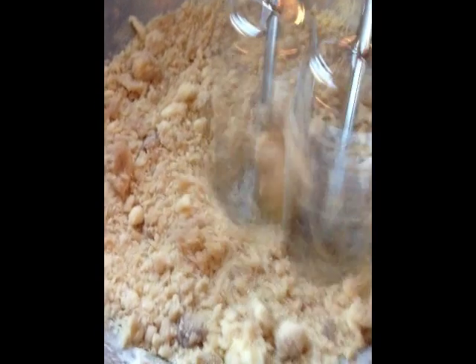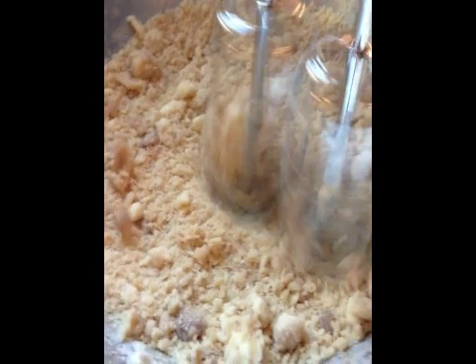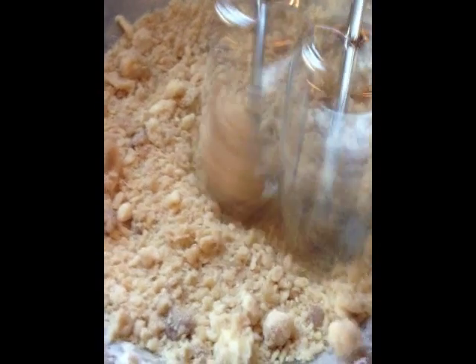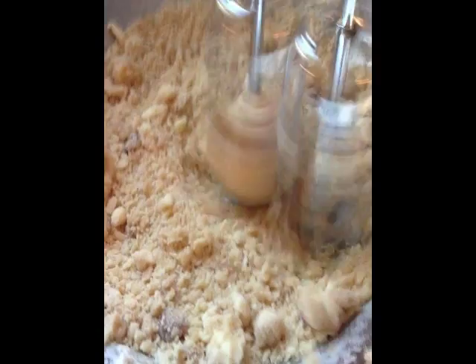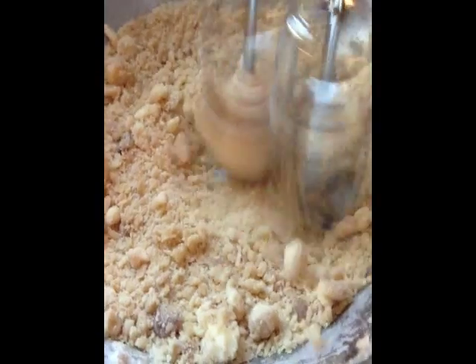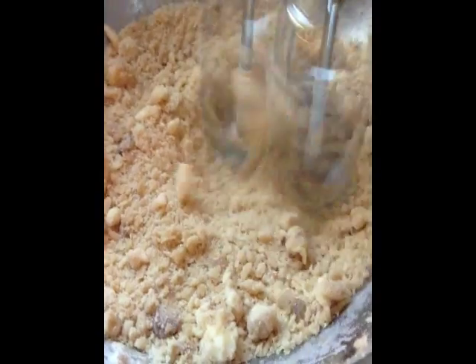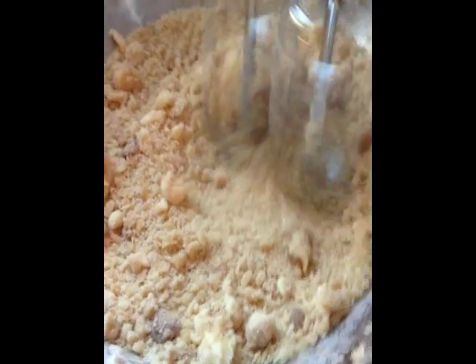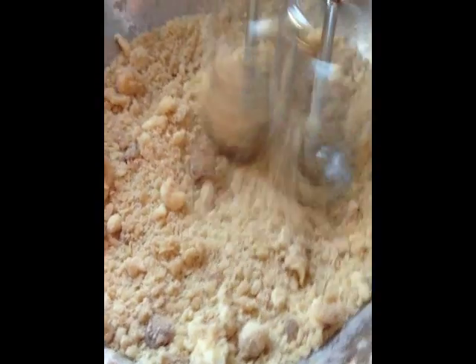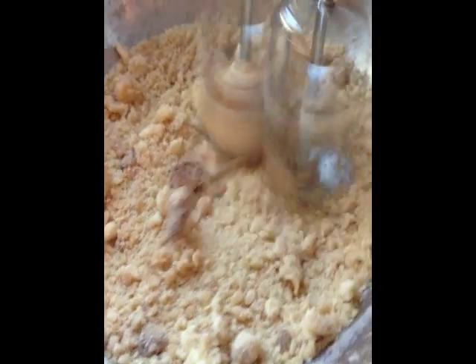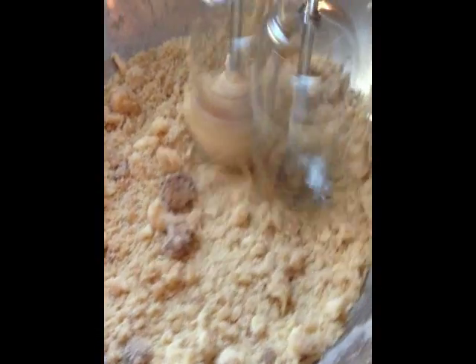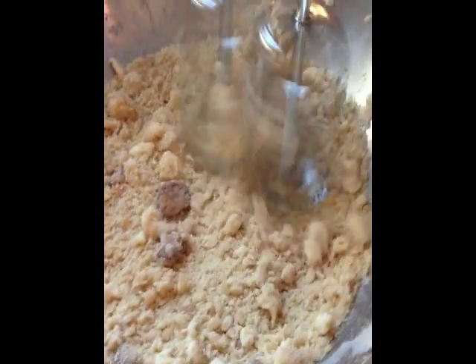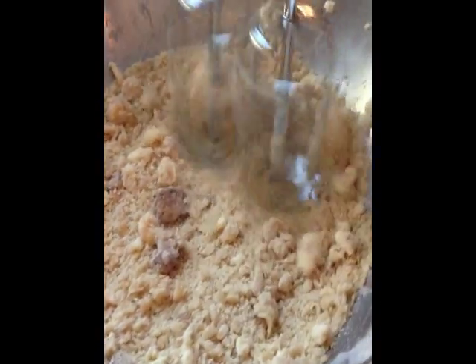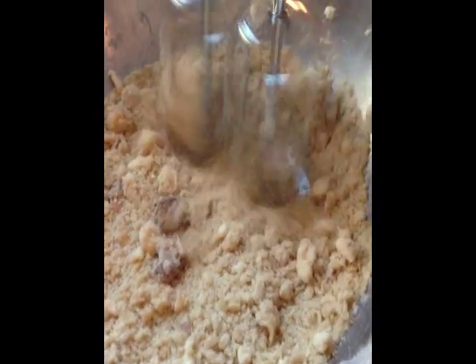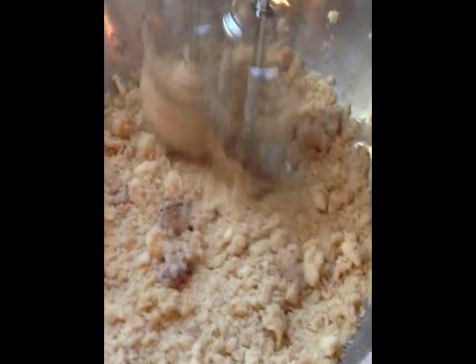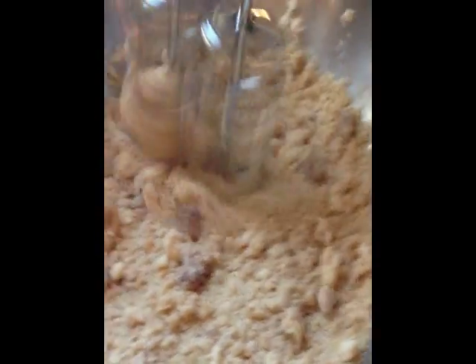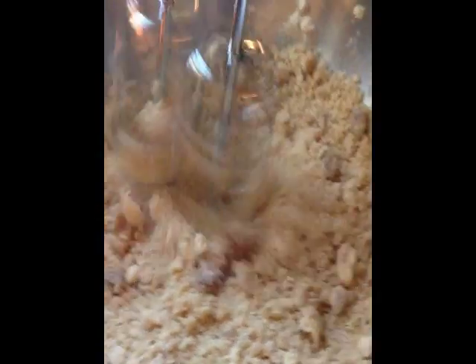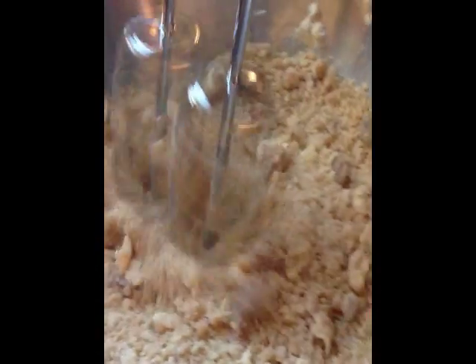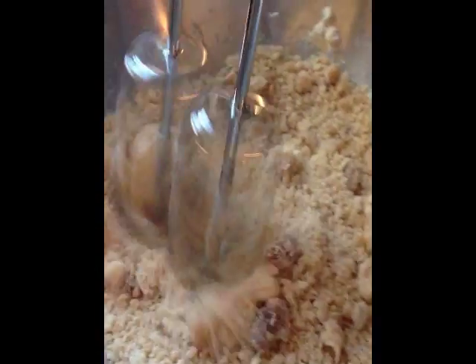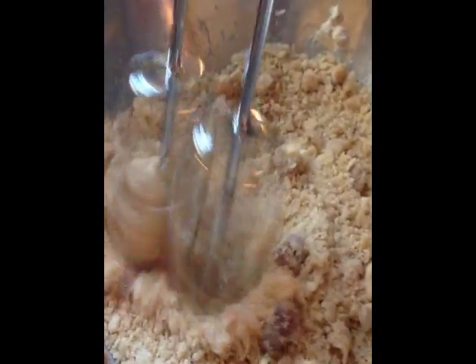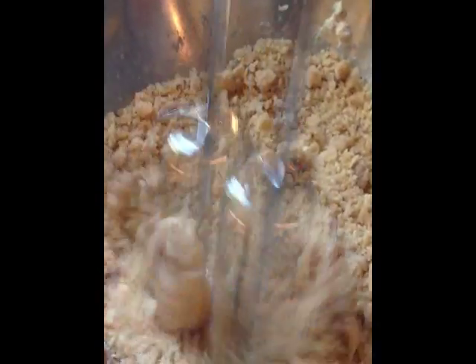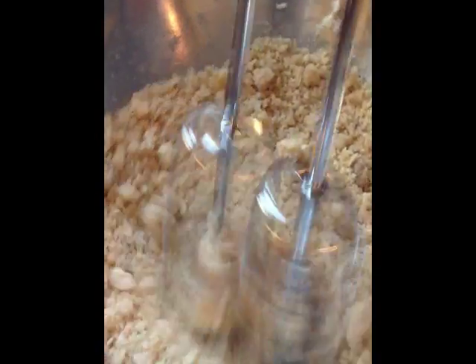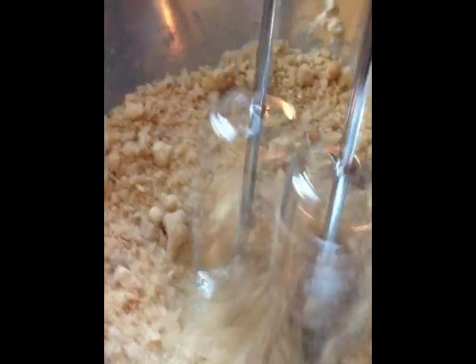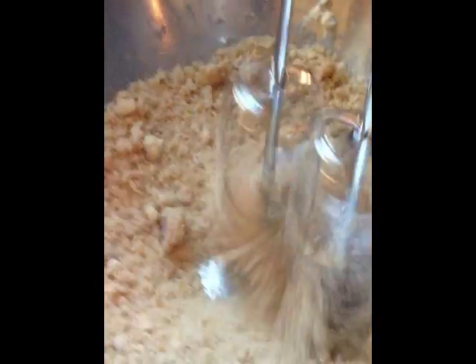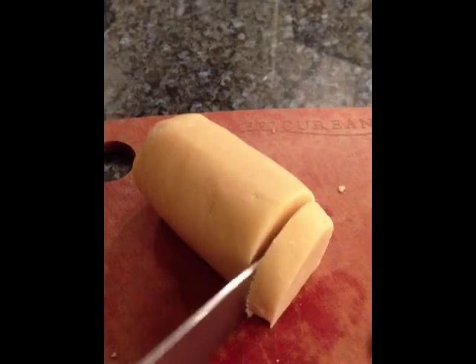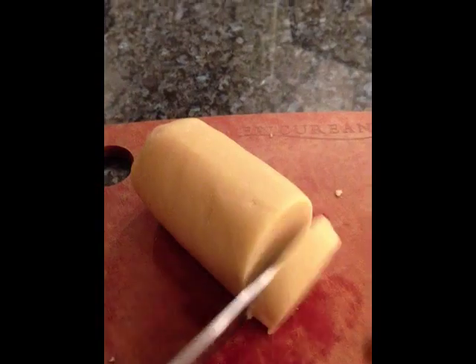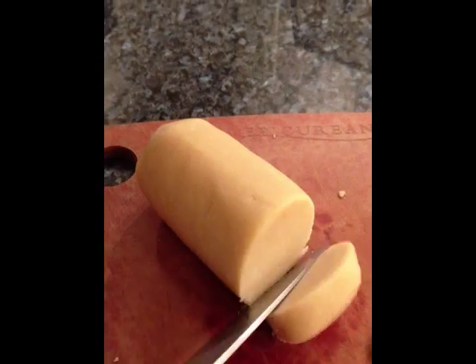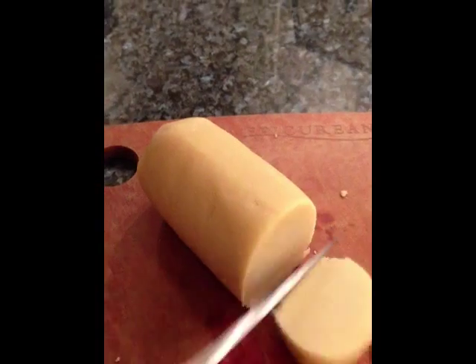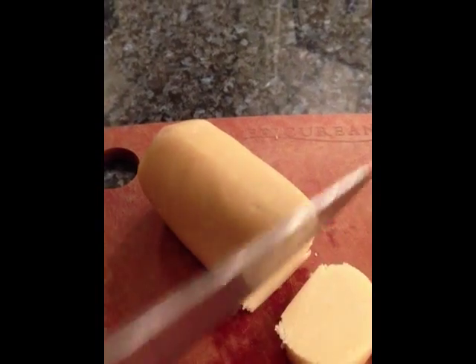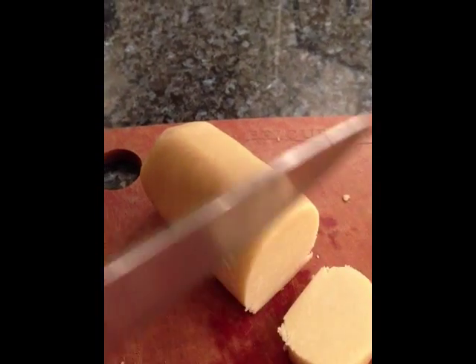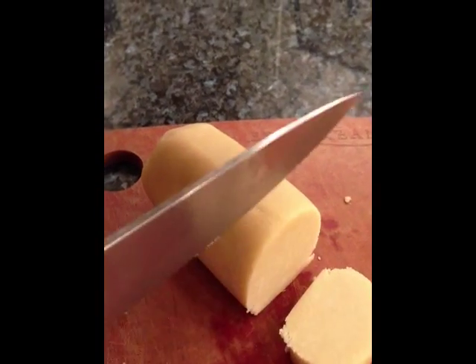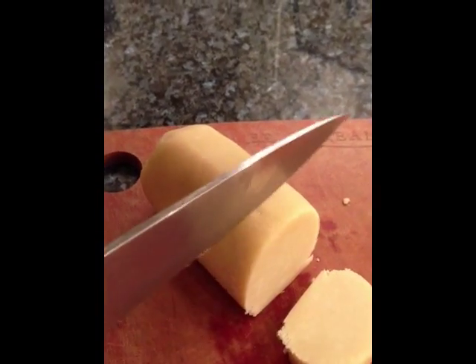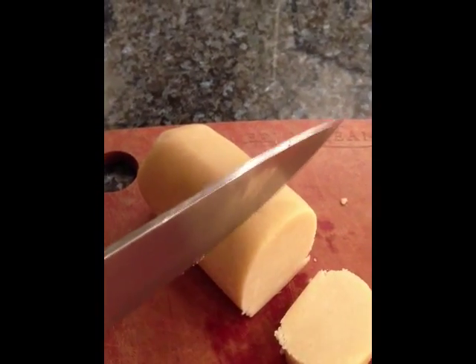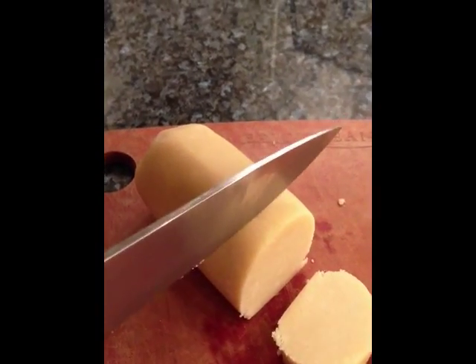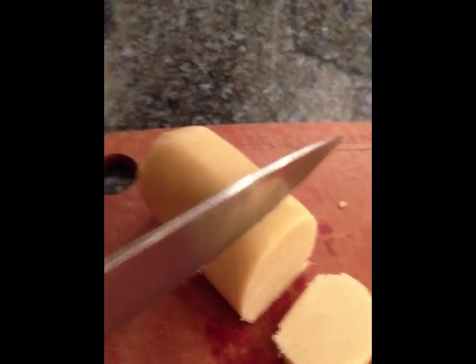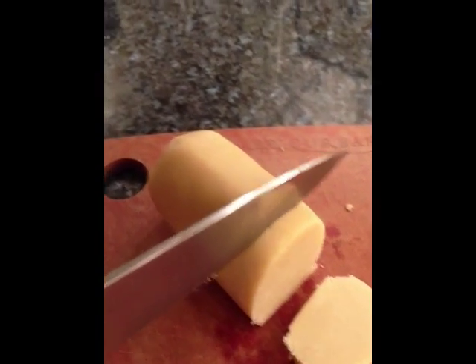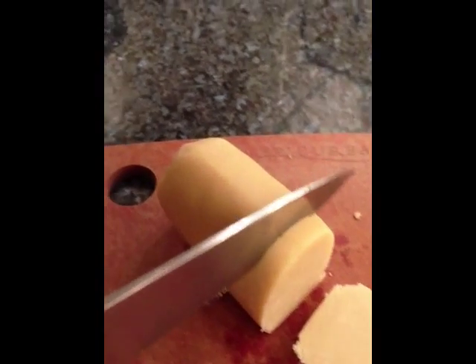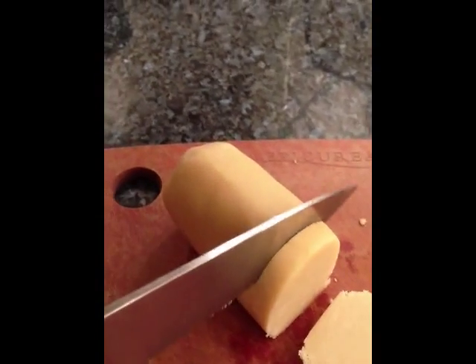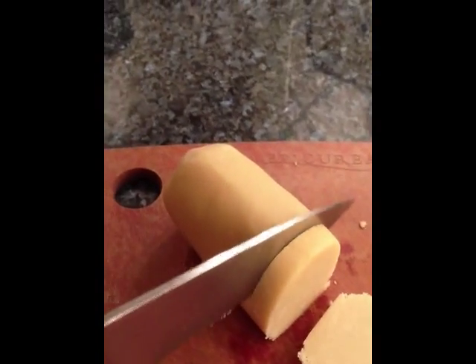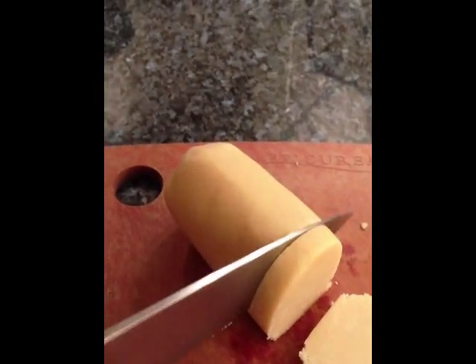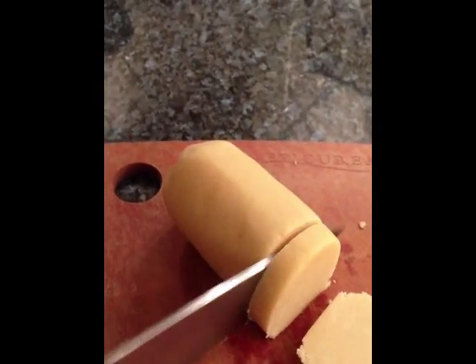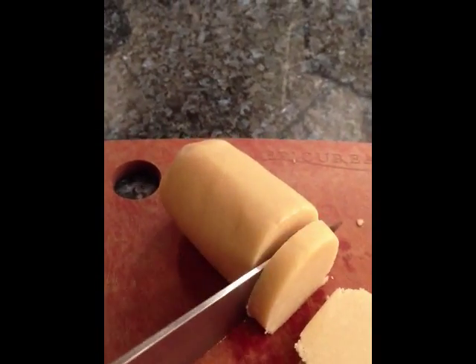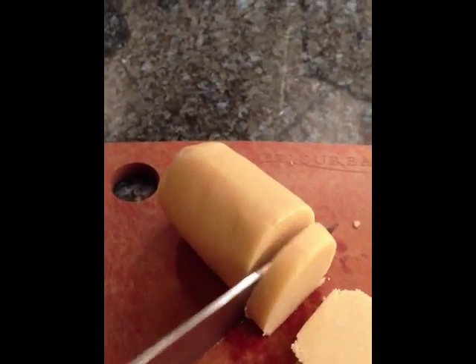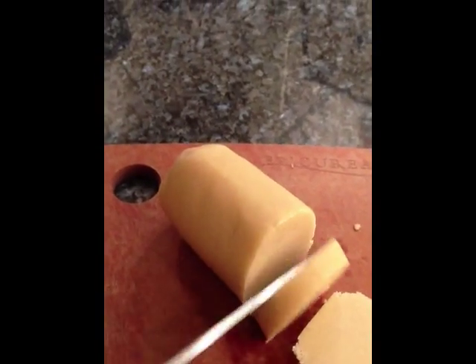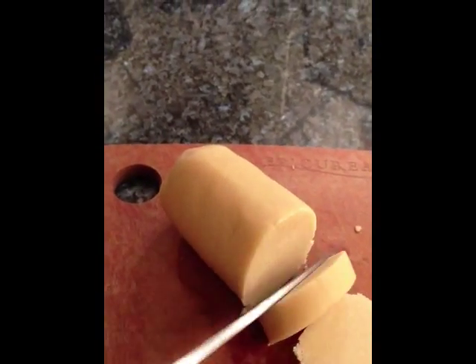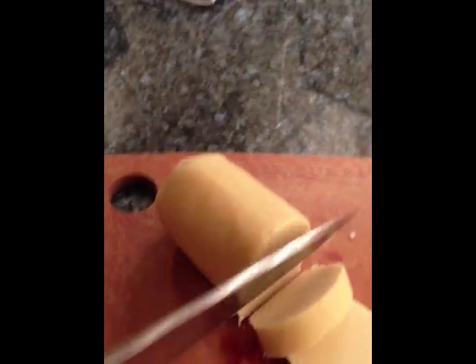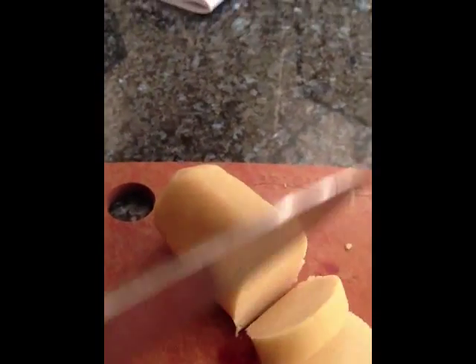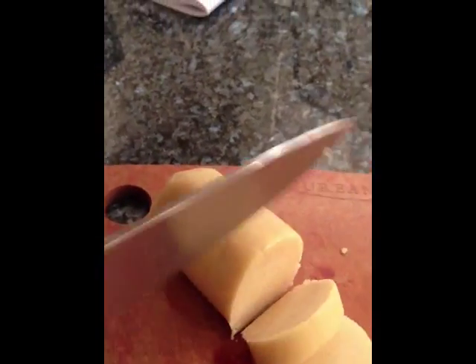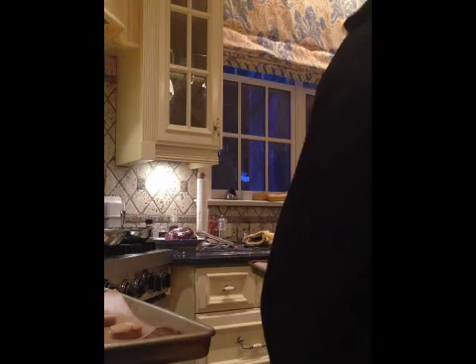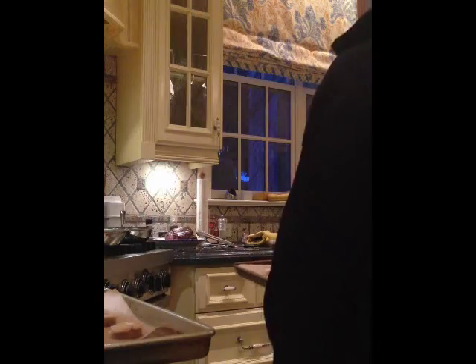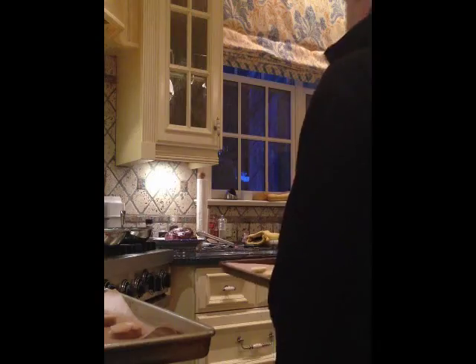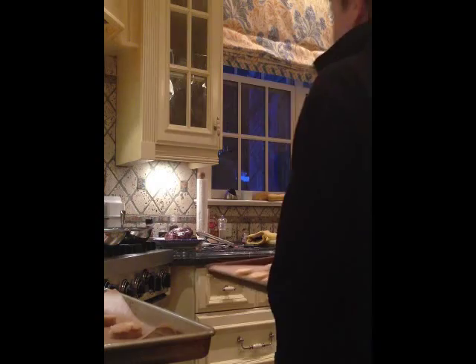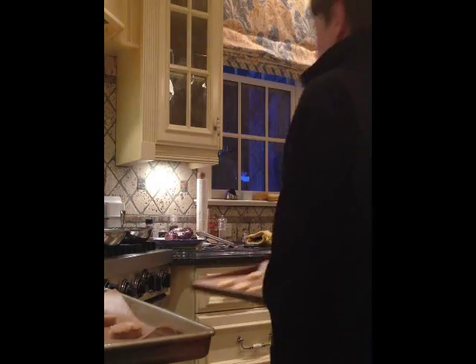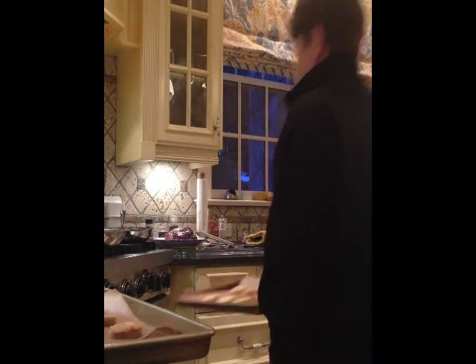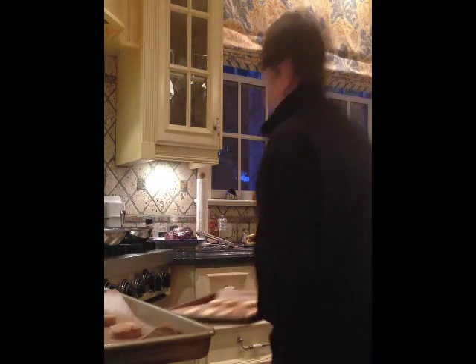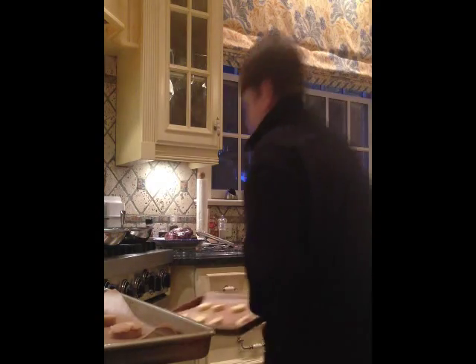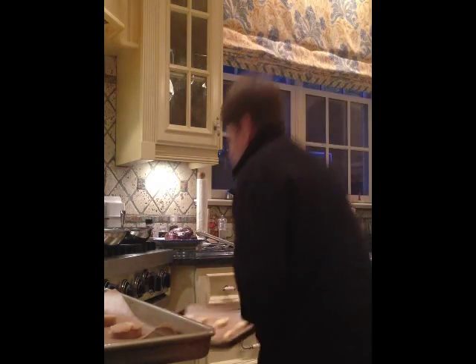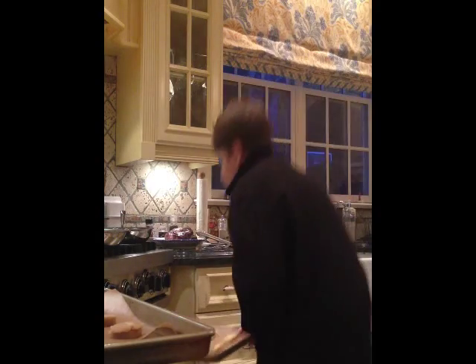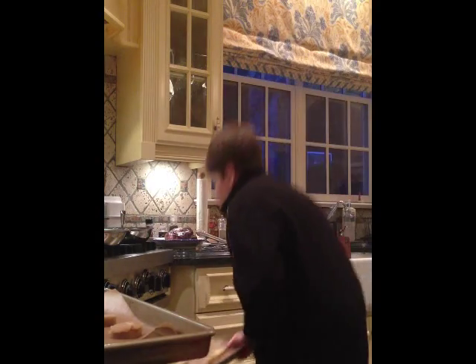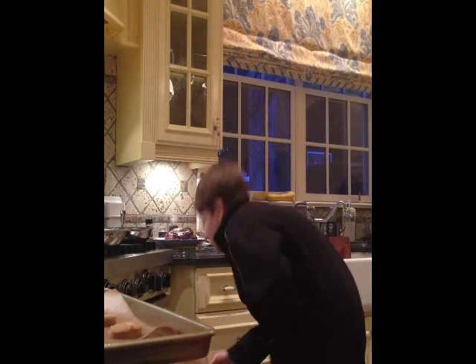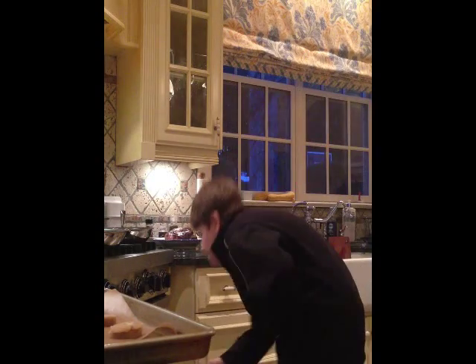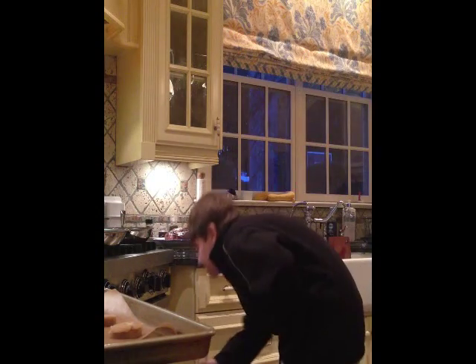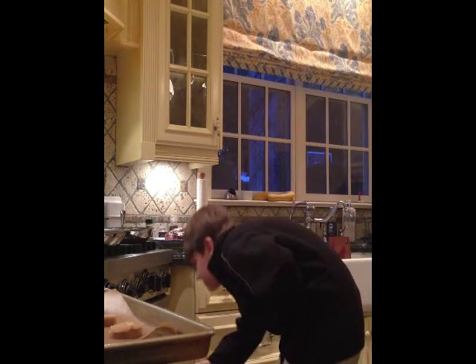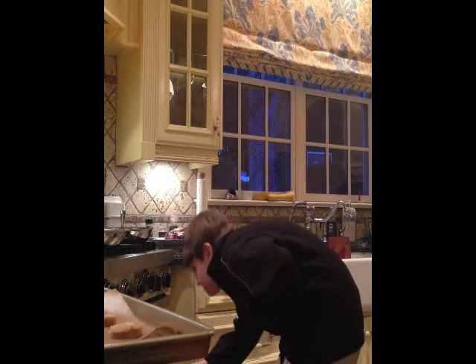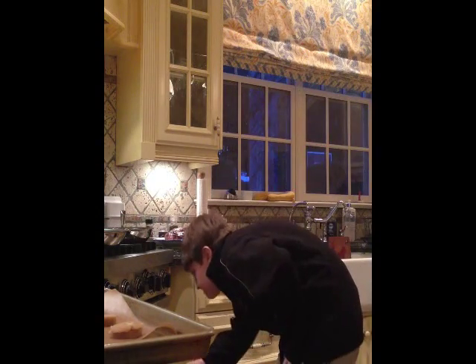We mixed the cookies. We cut the cookies. We baked the cookies.